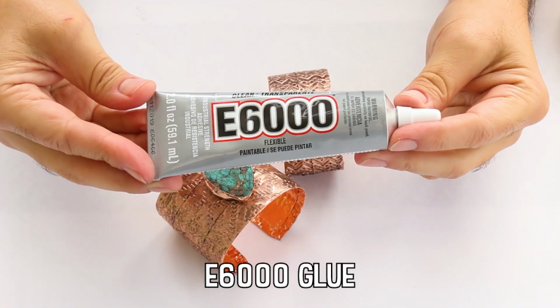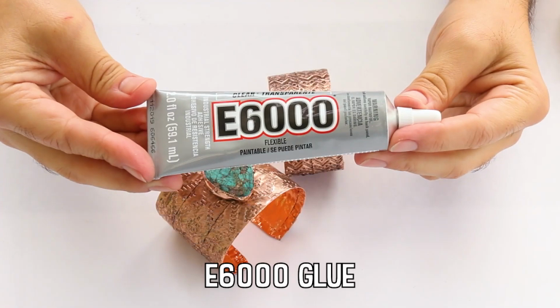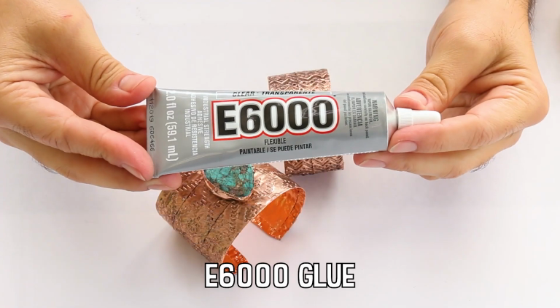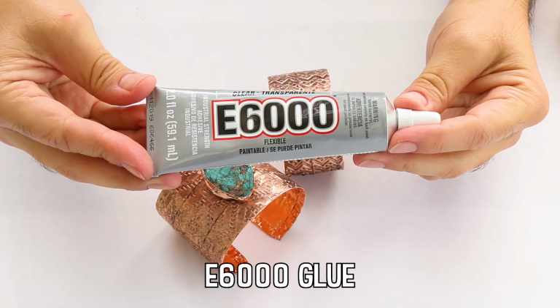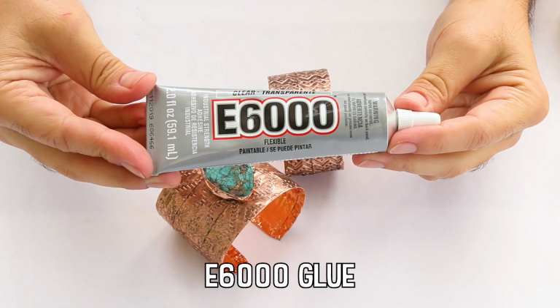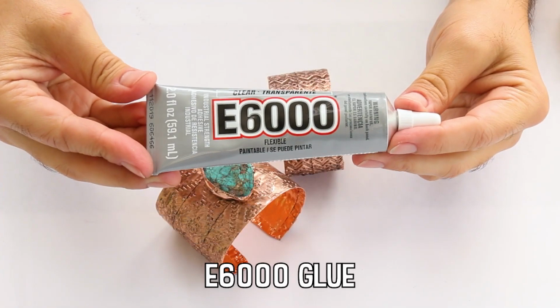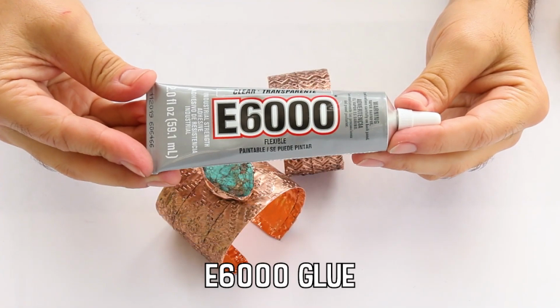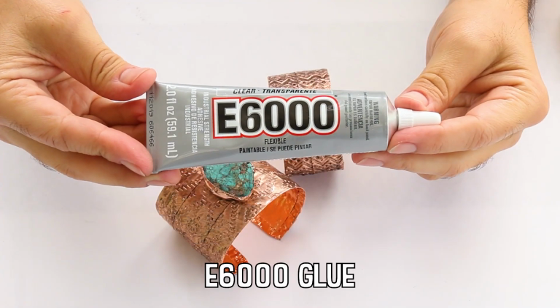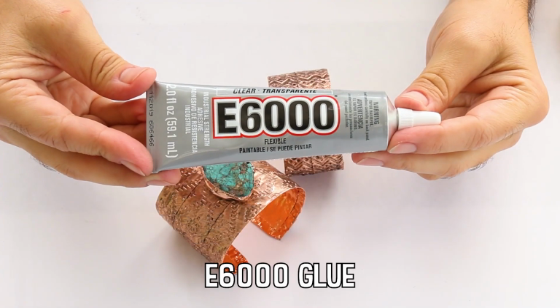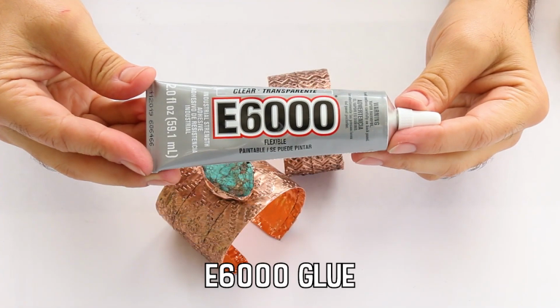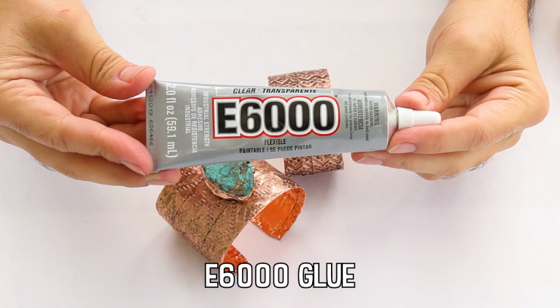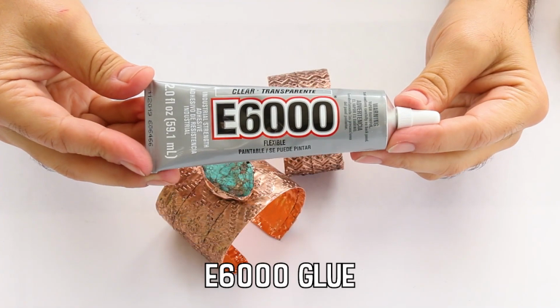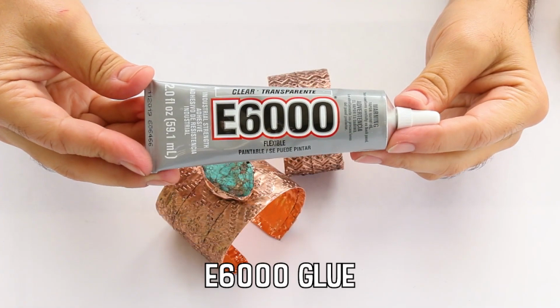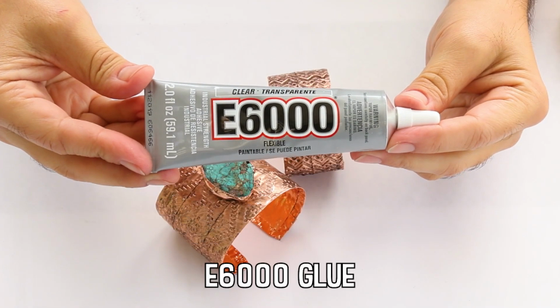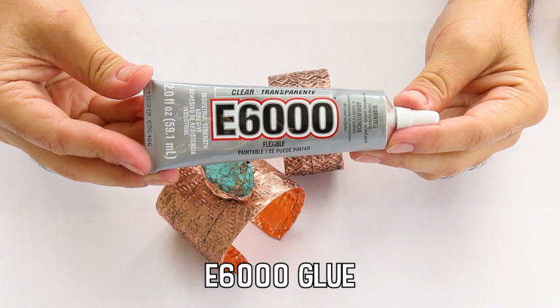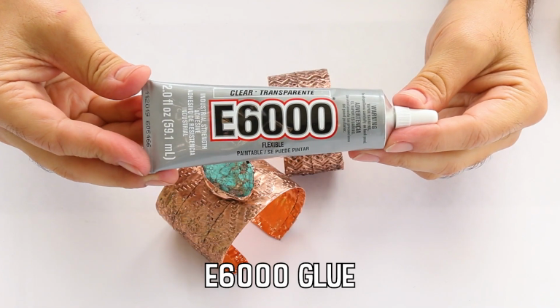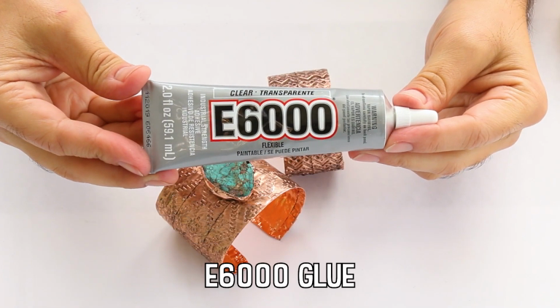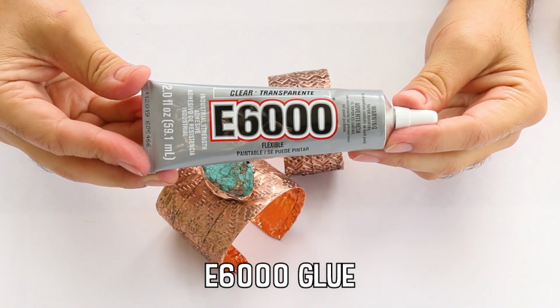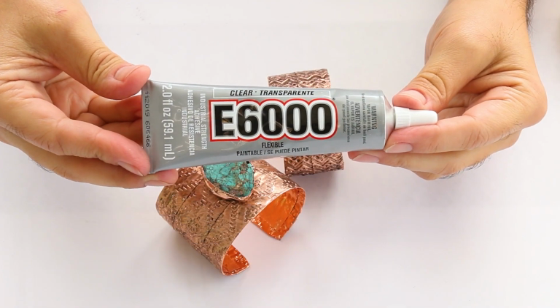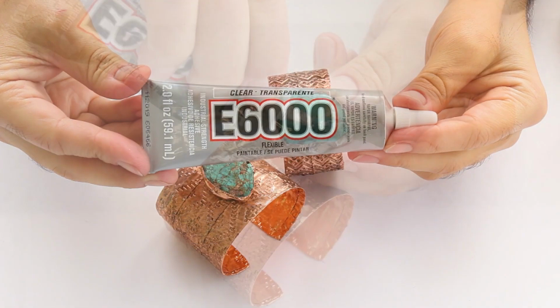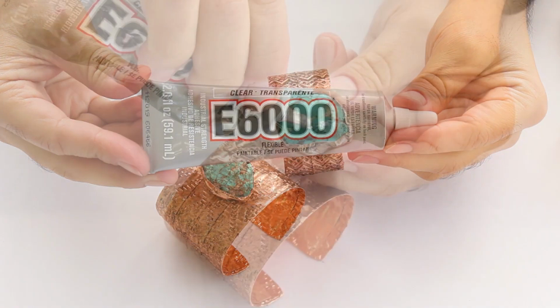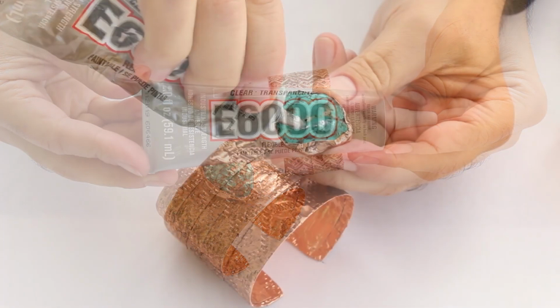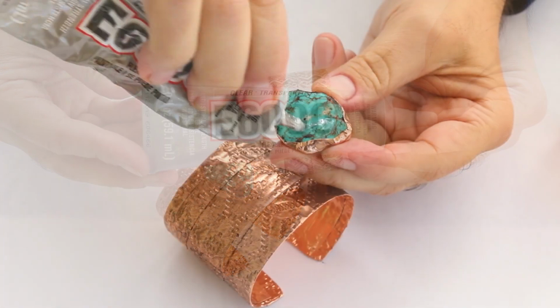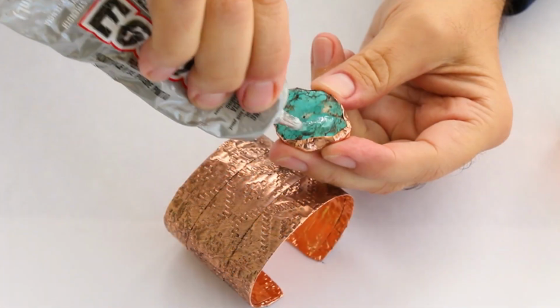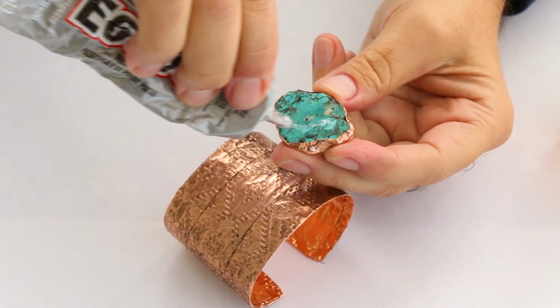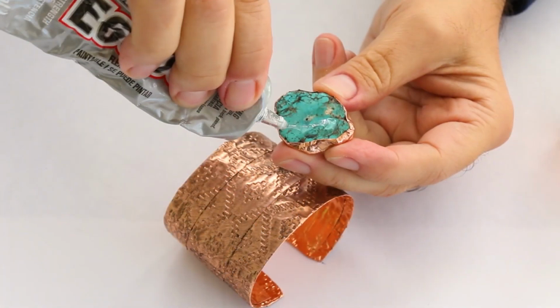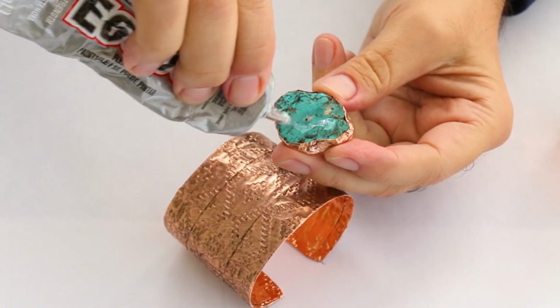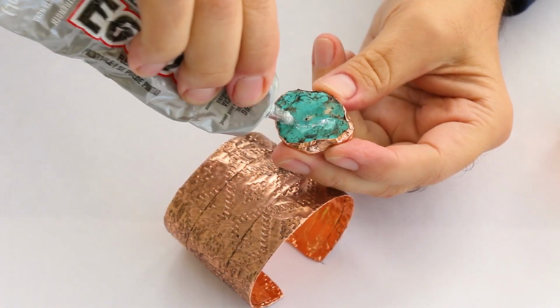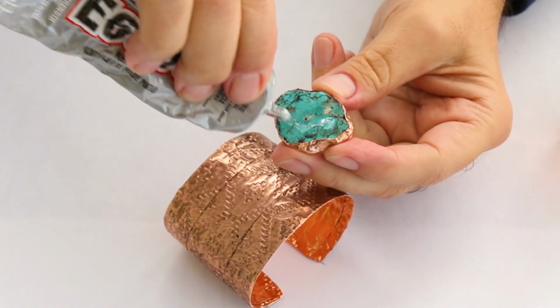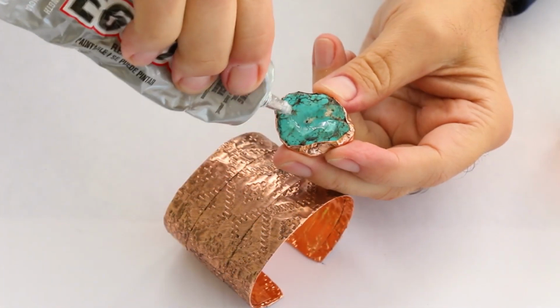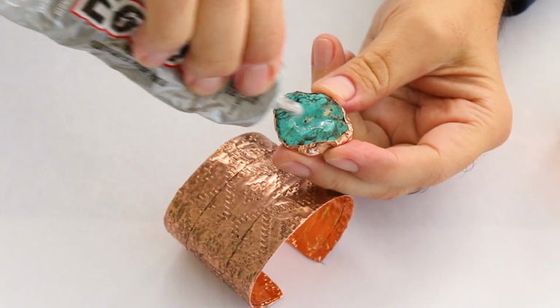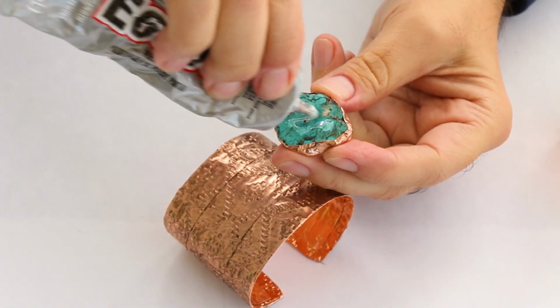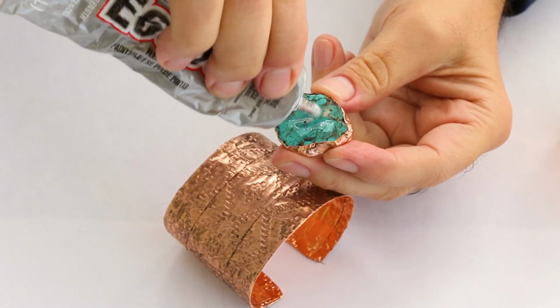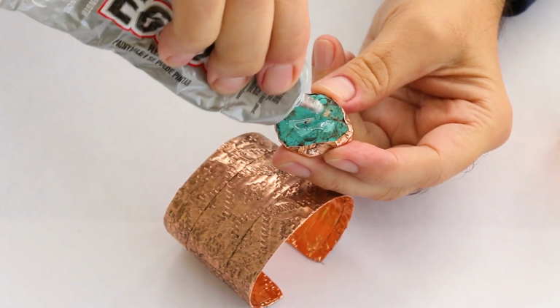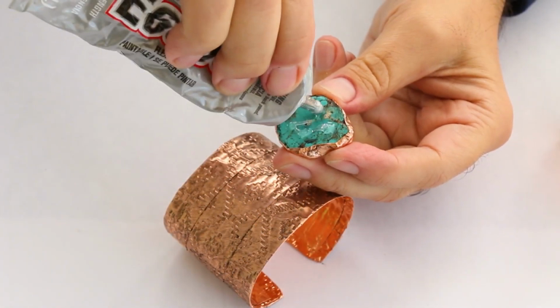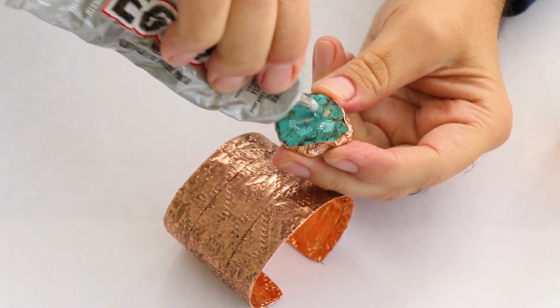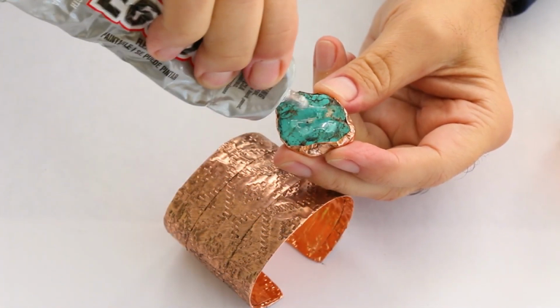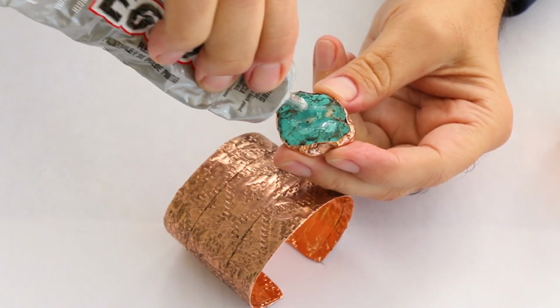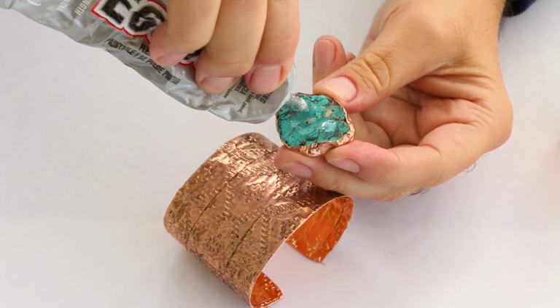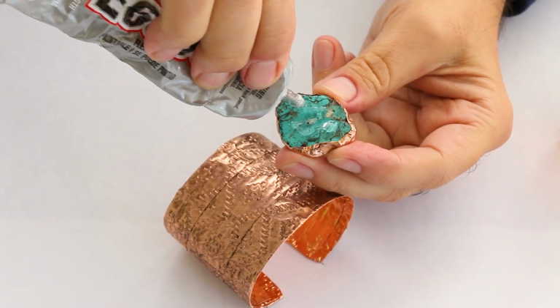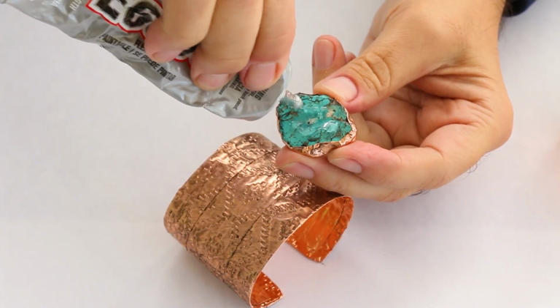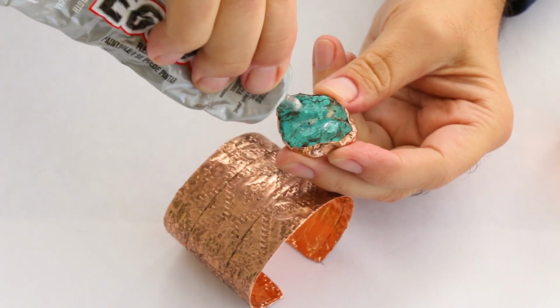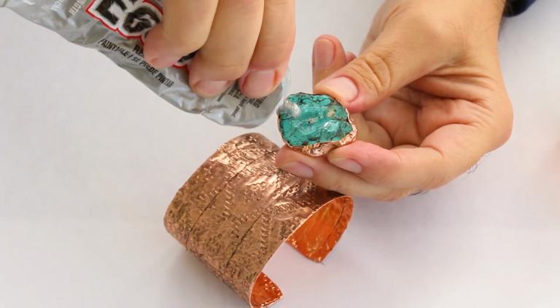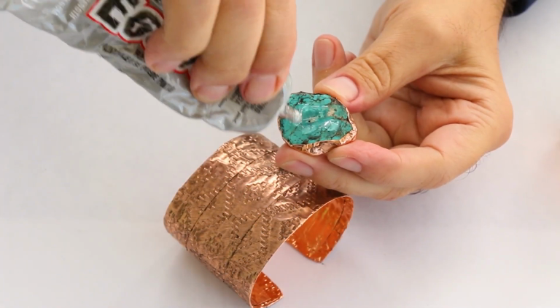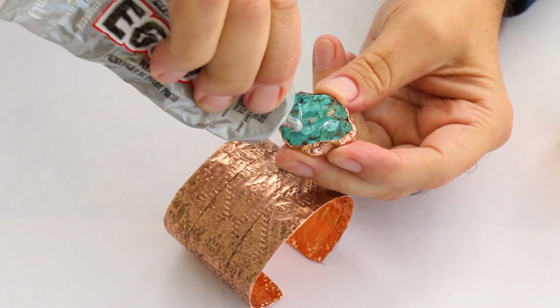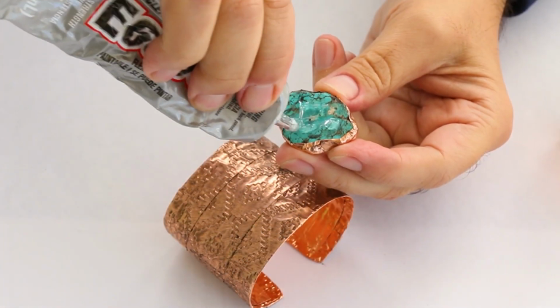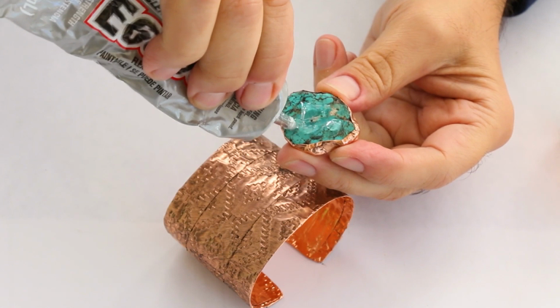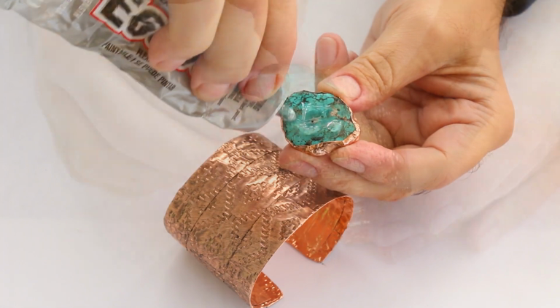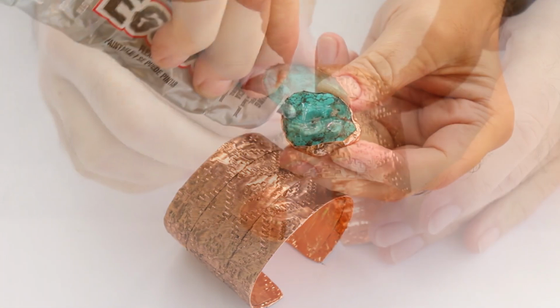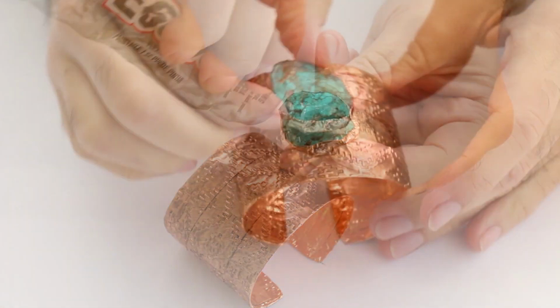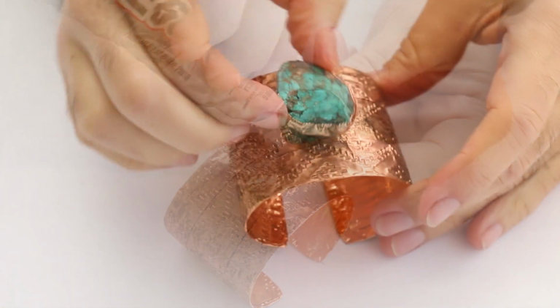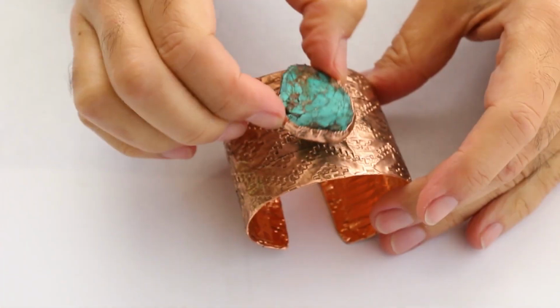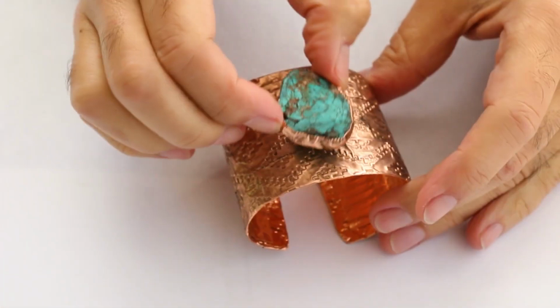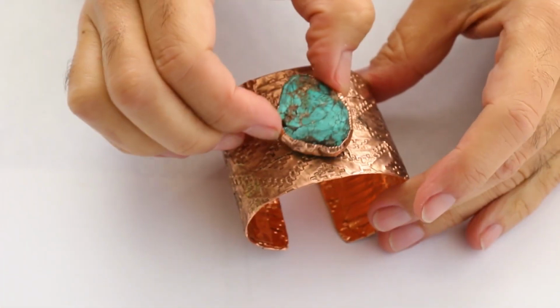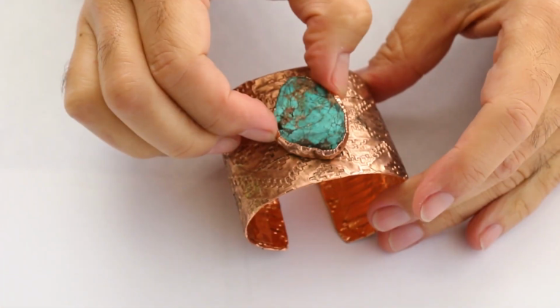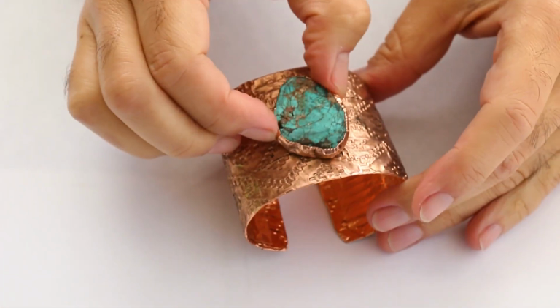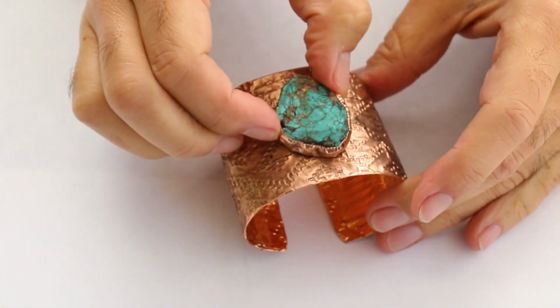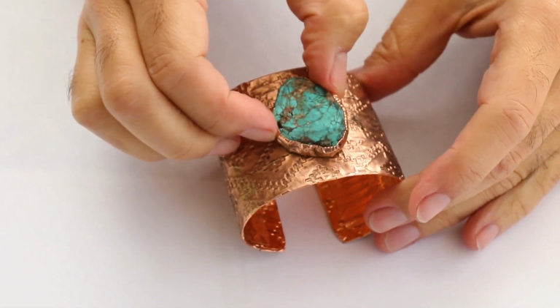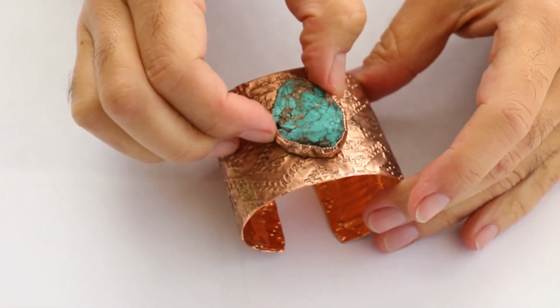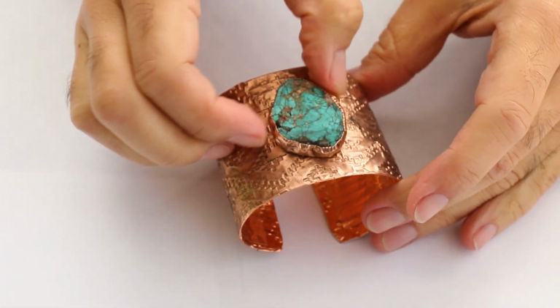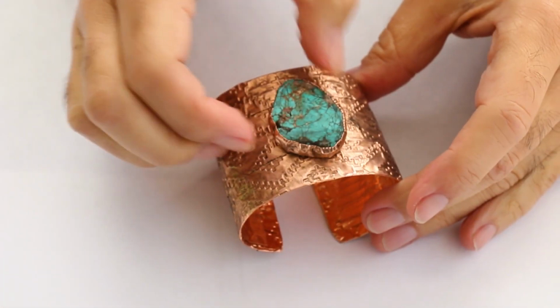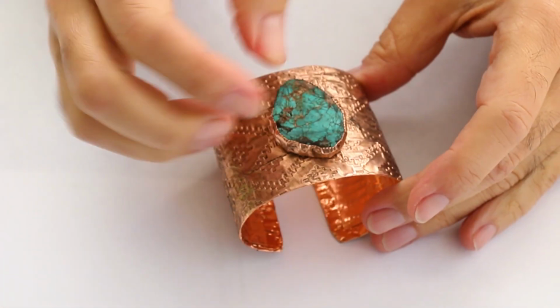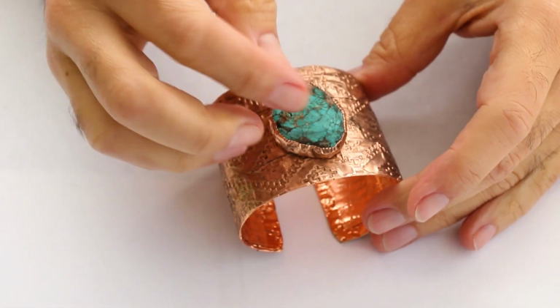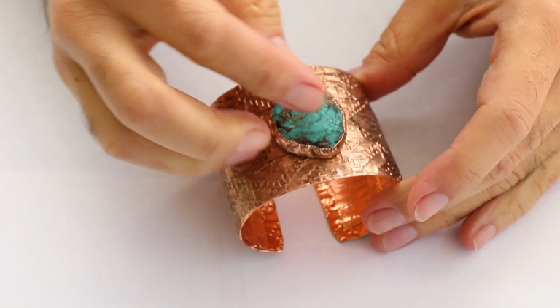E6000 glue is my go-to glue for jewelry projects, and to this day I have not found a stronger glue.